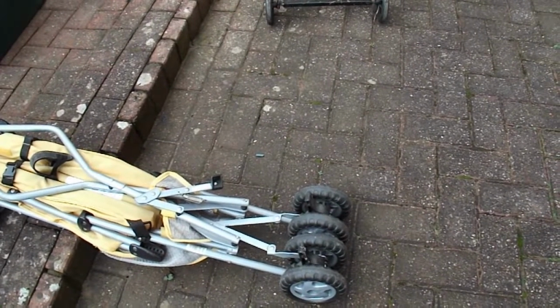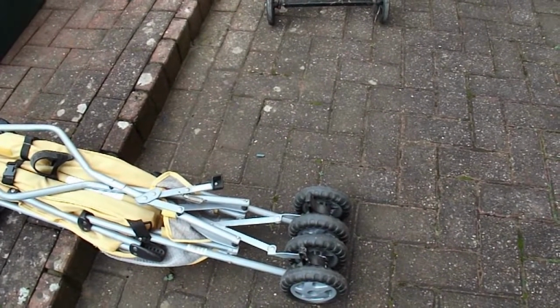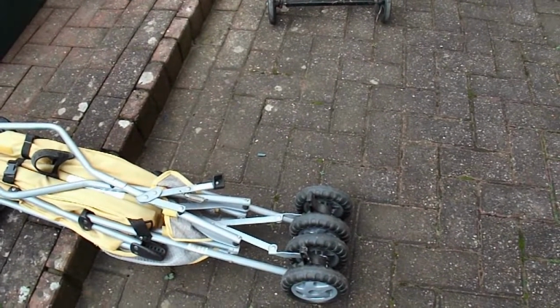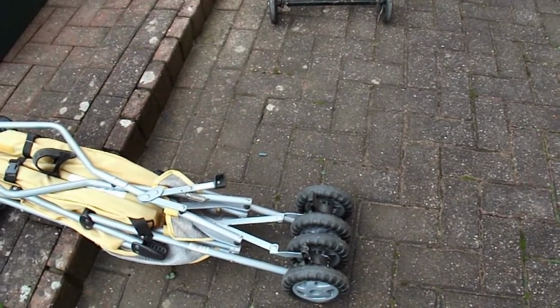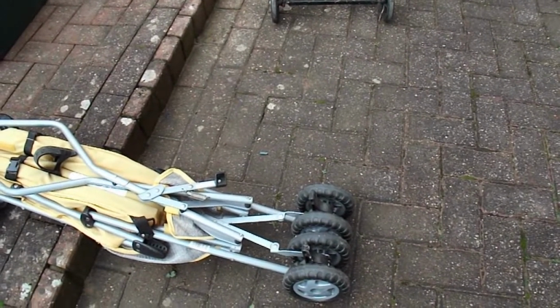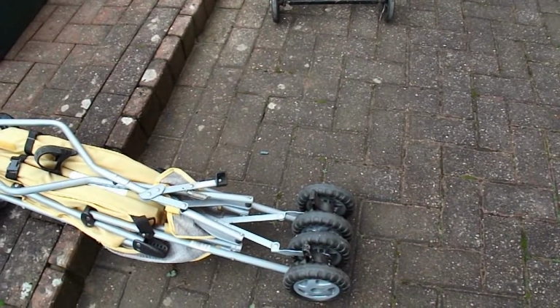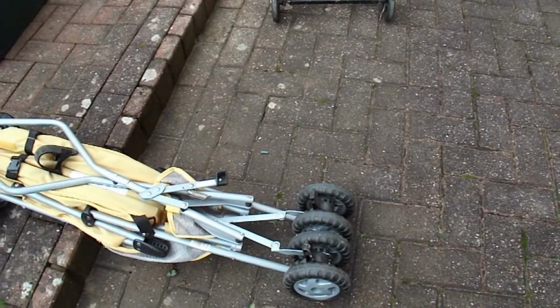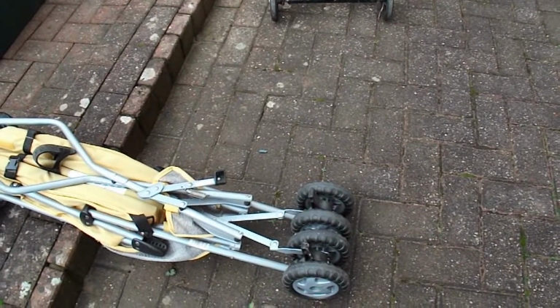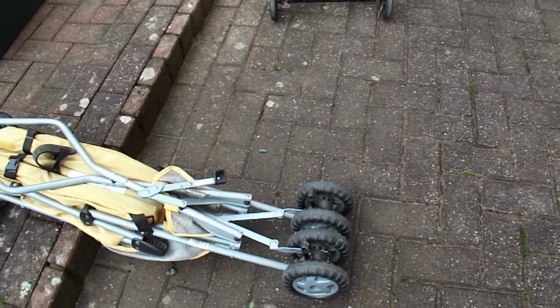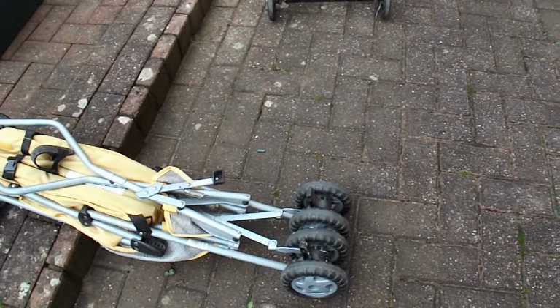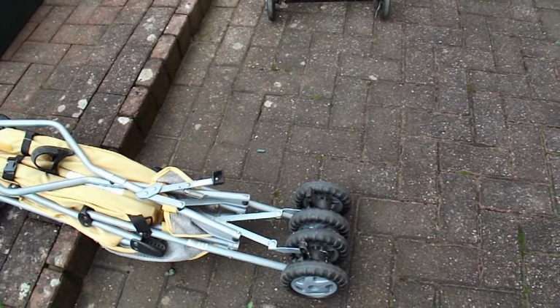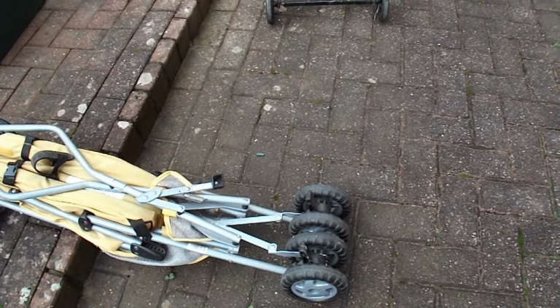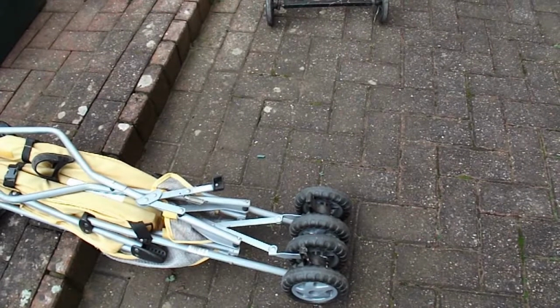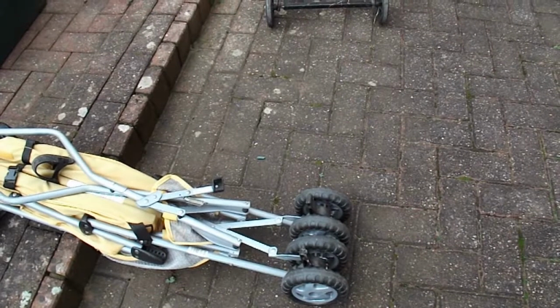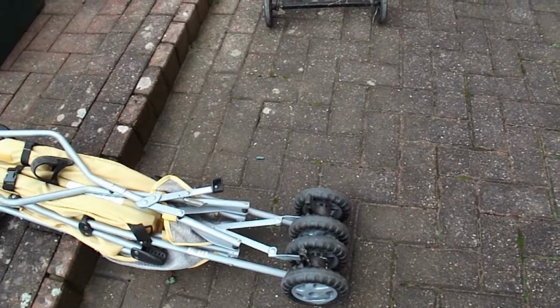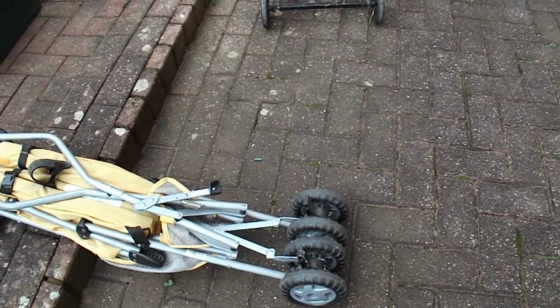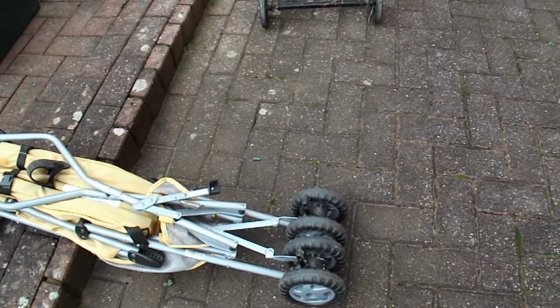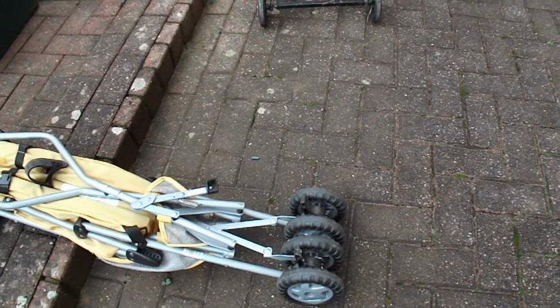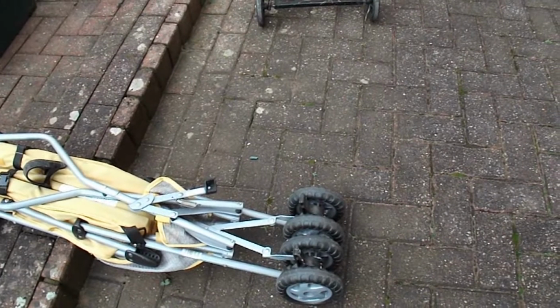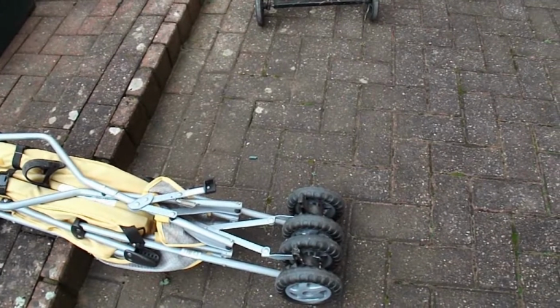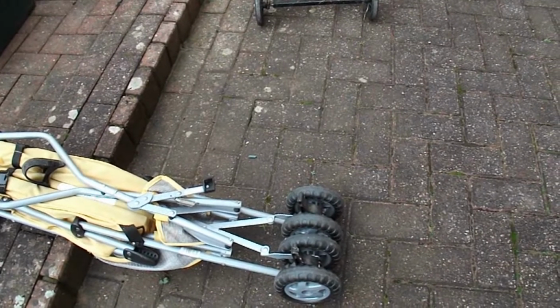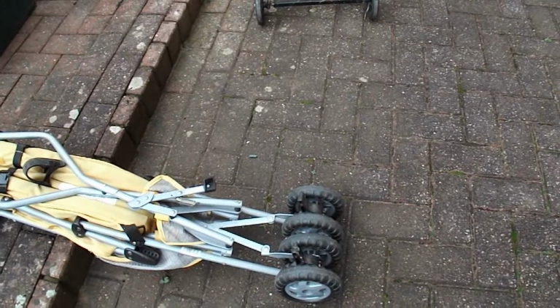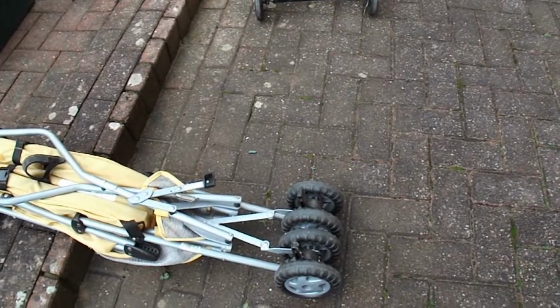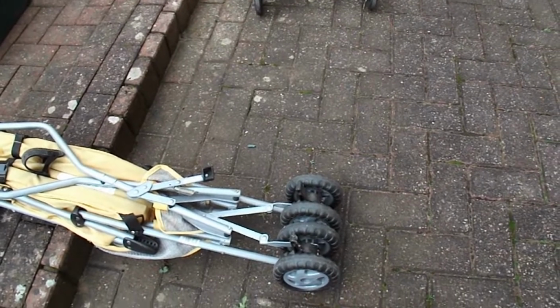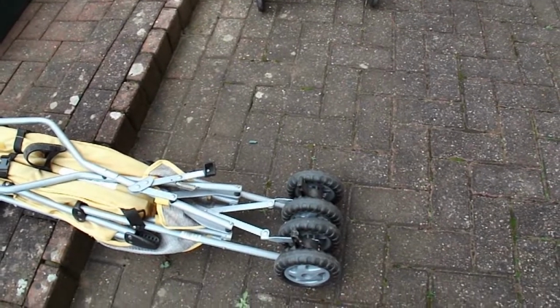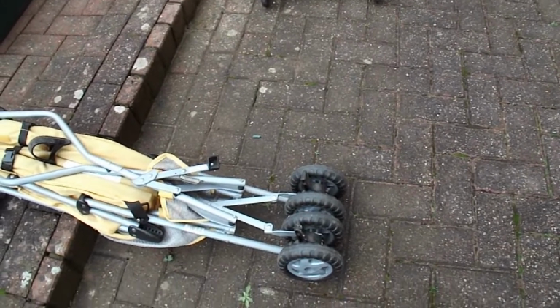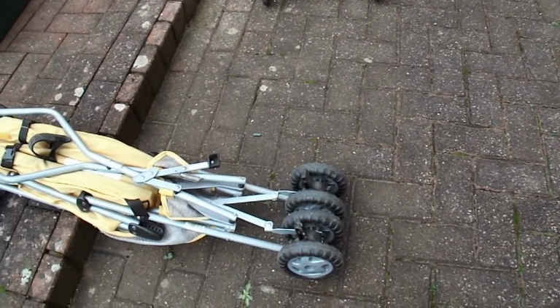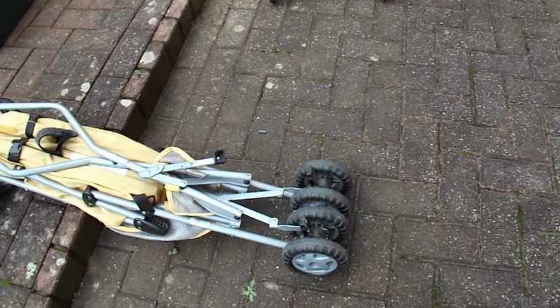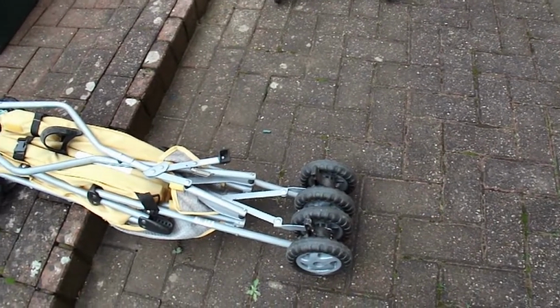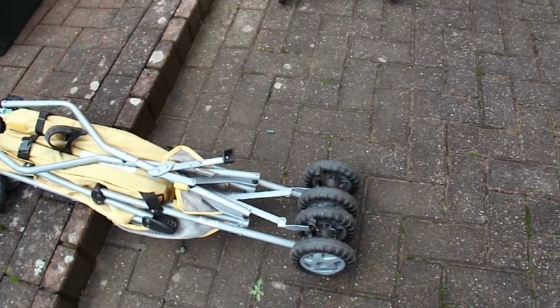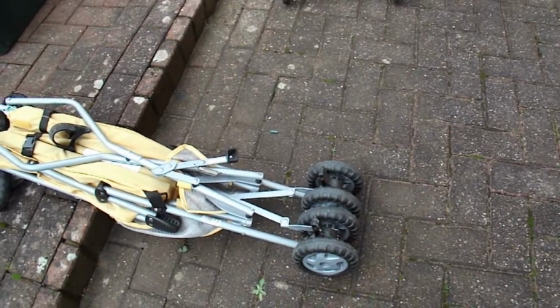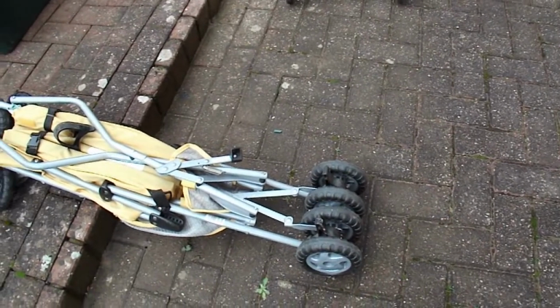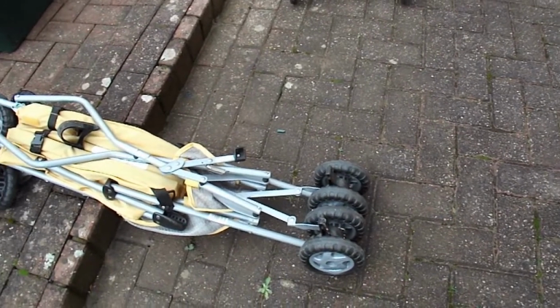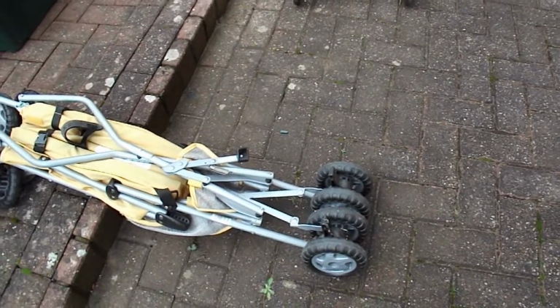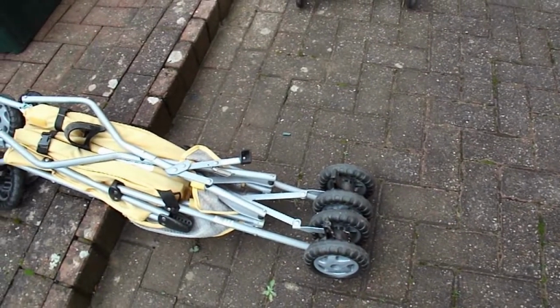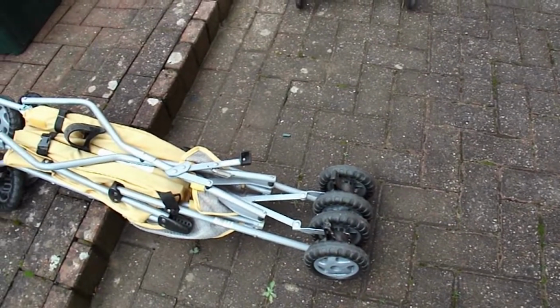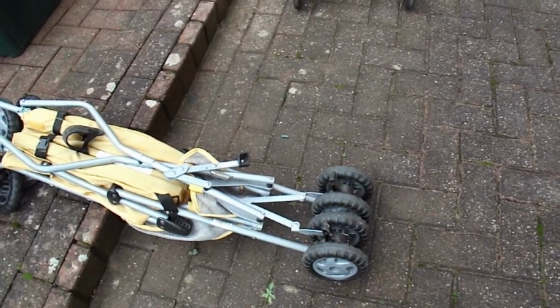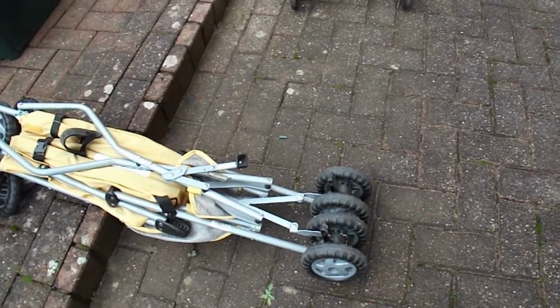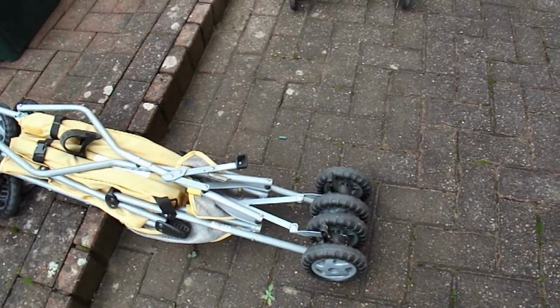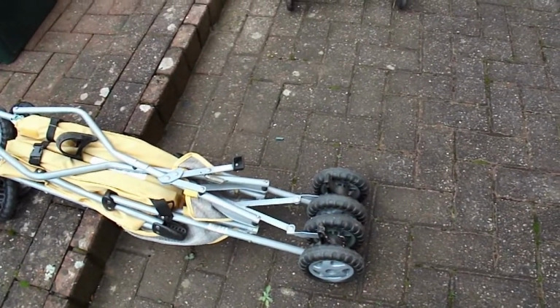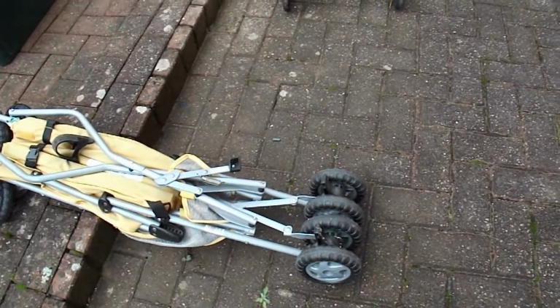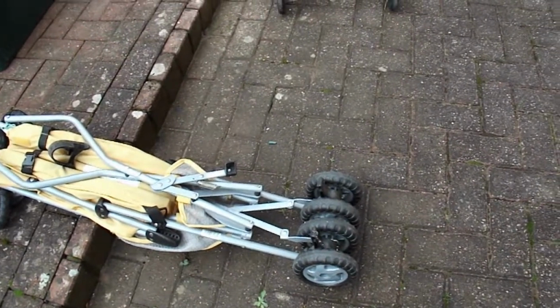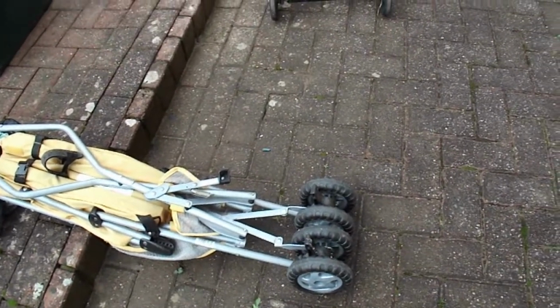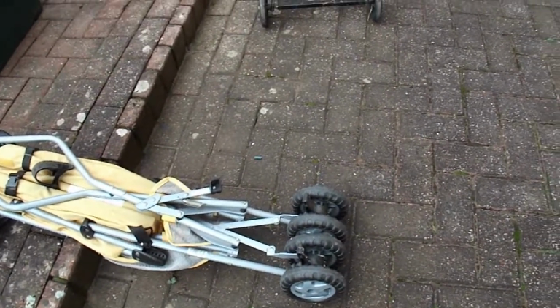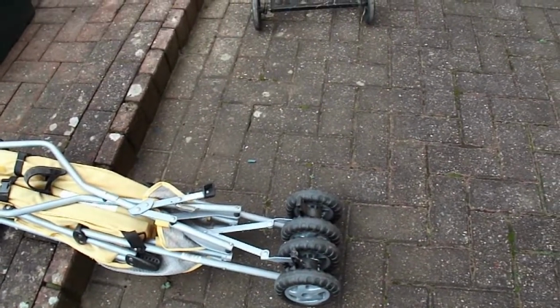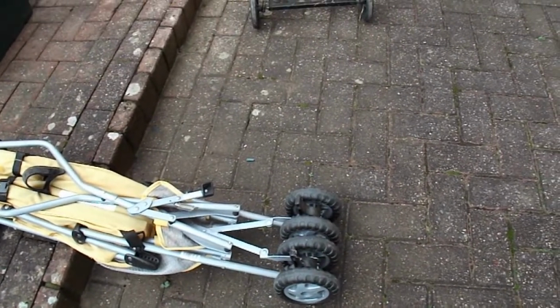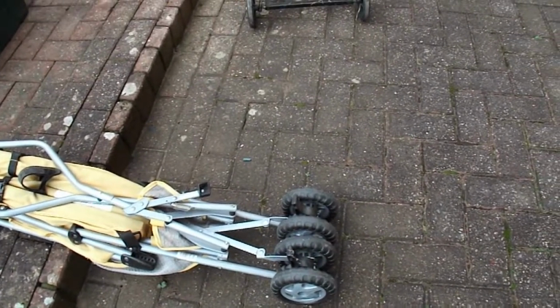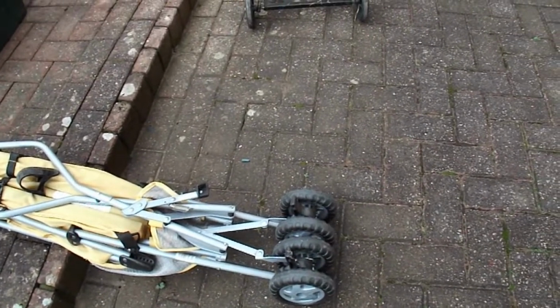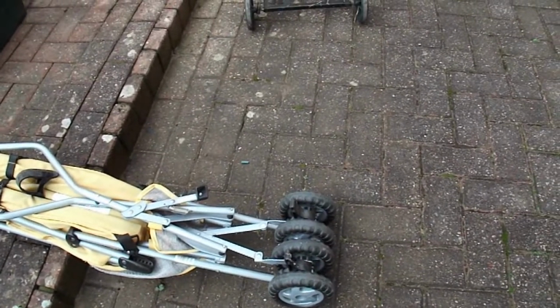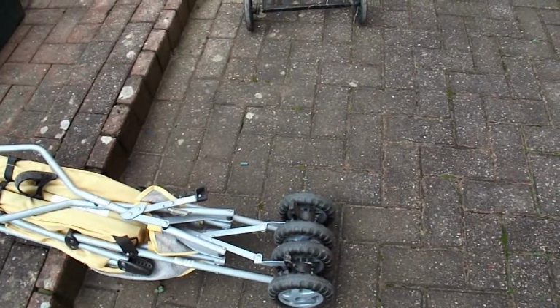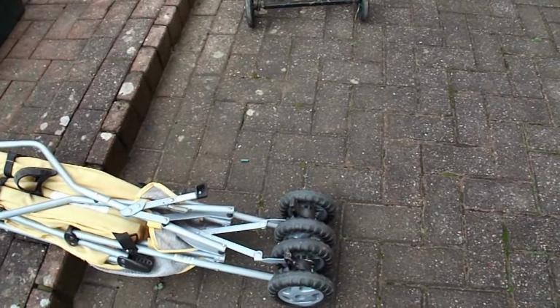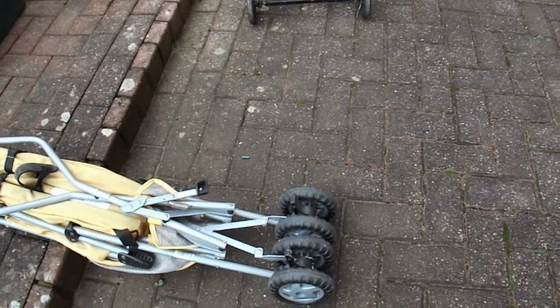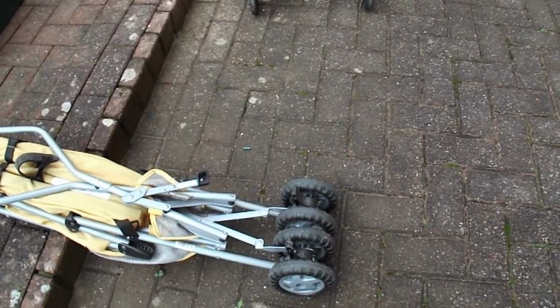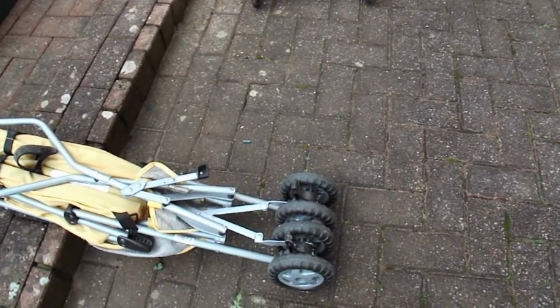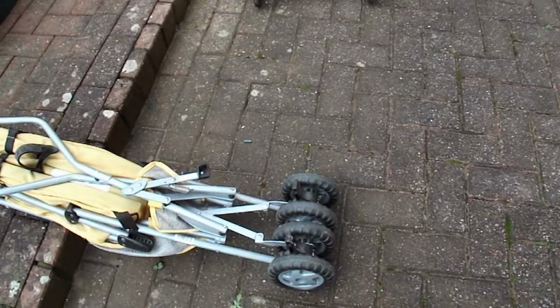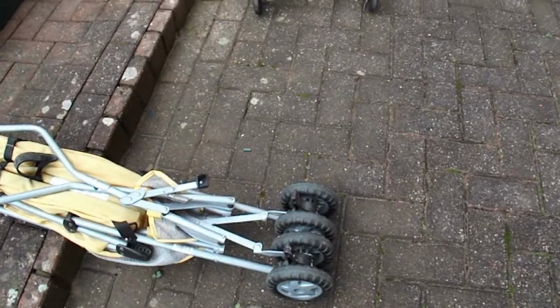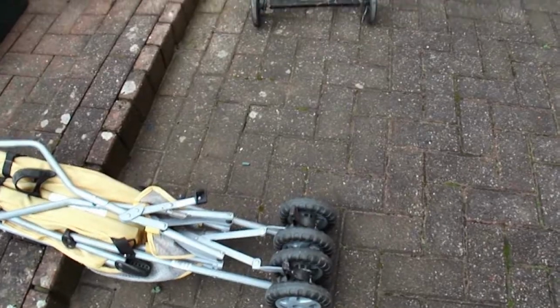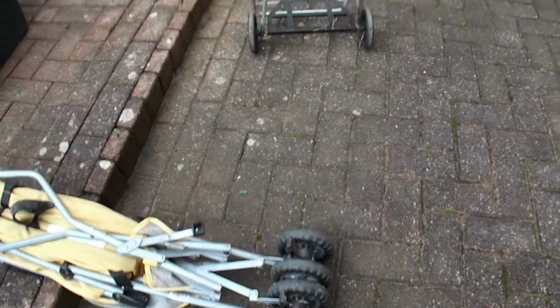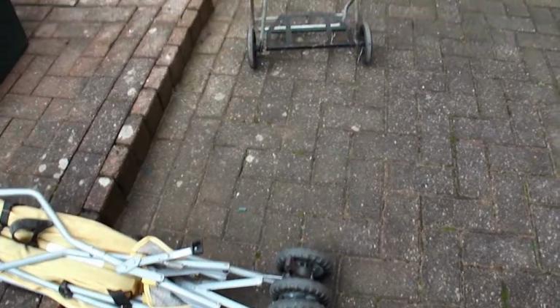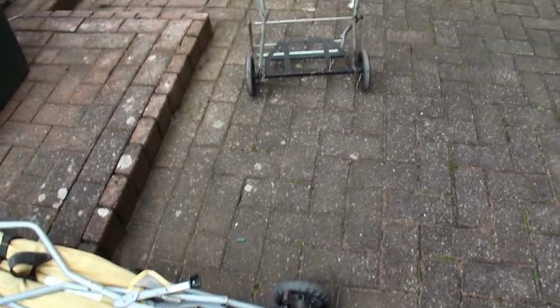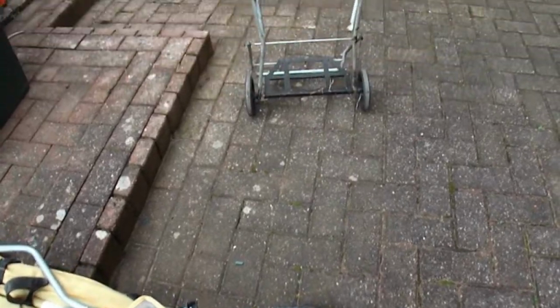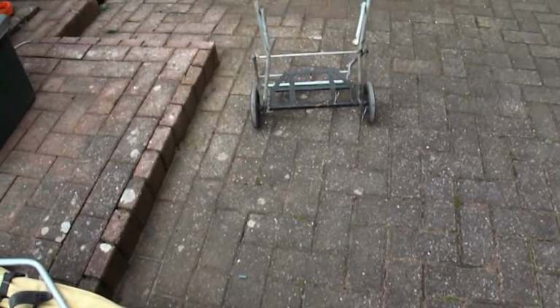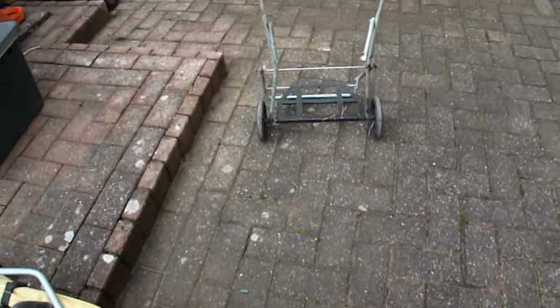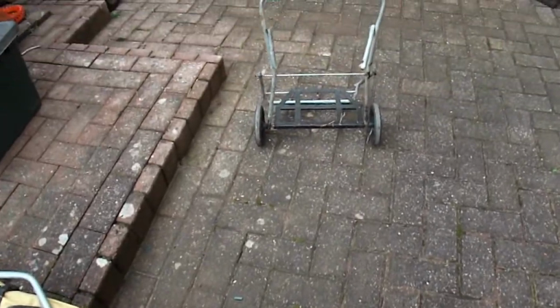It has to be self-propelled as well — it needs to move itself for five metres. So we'll see what we can do.